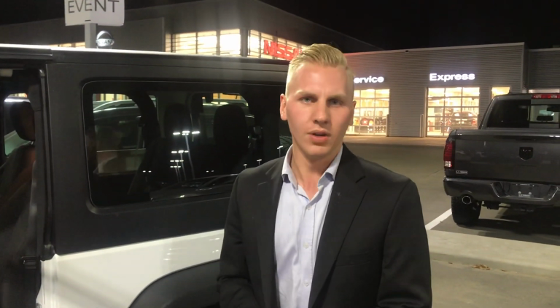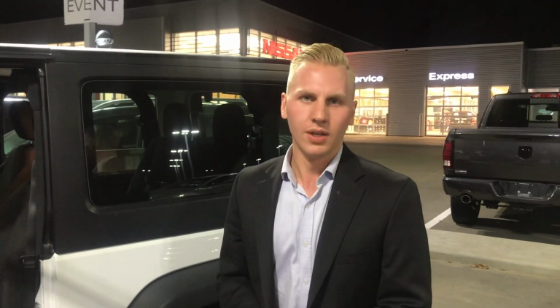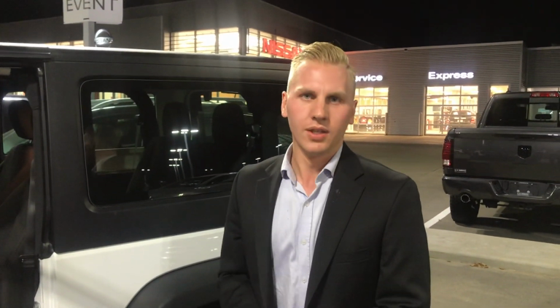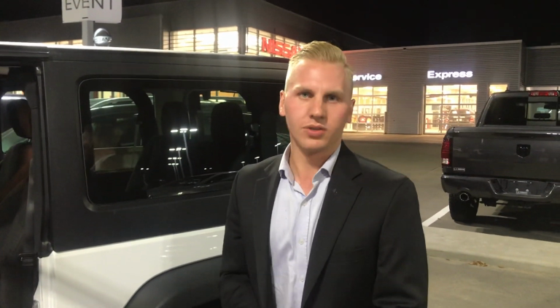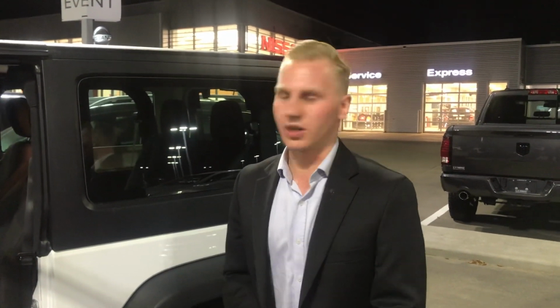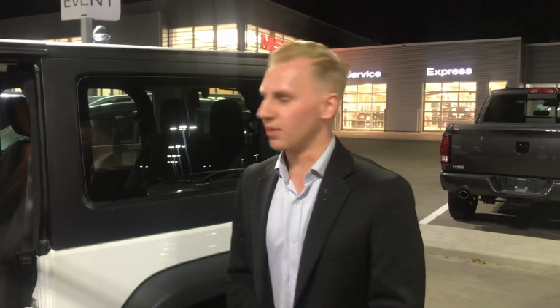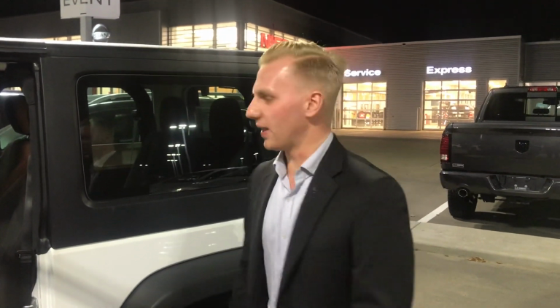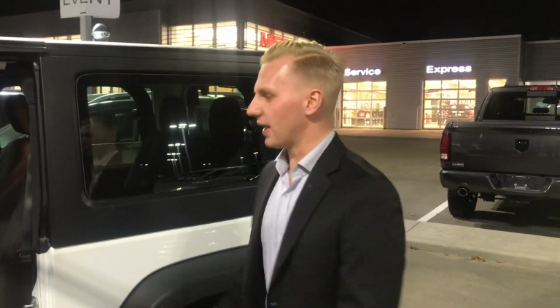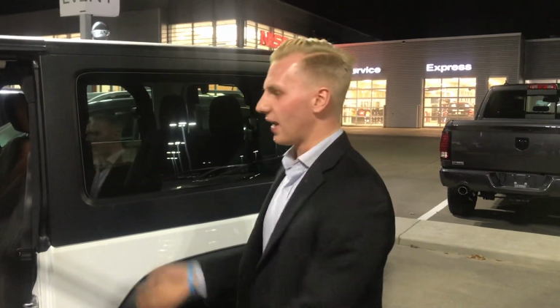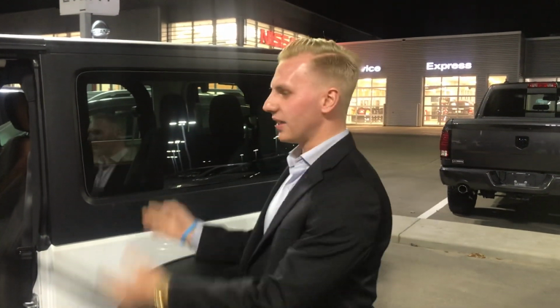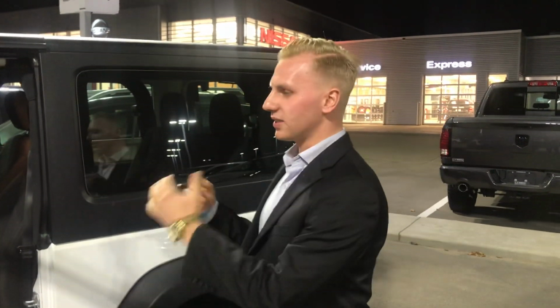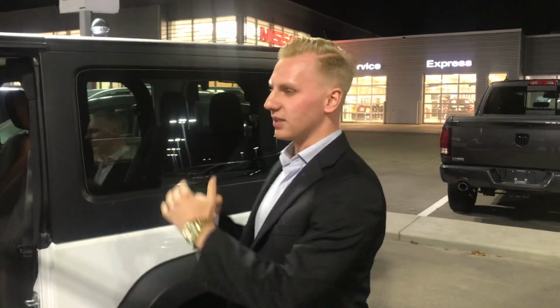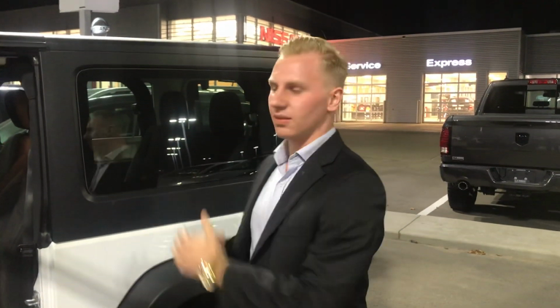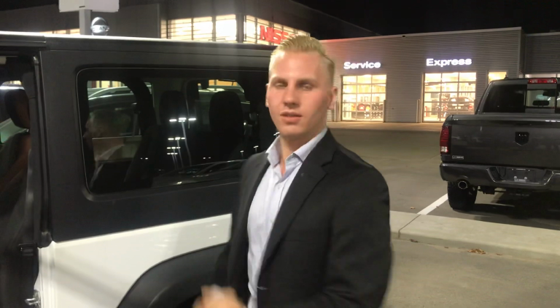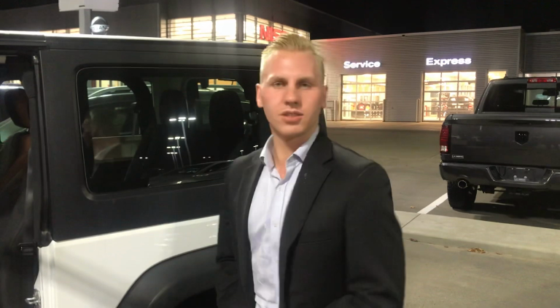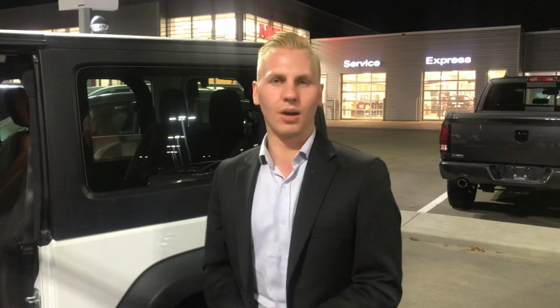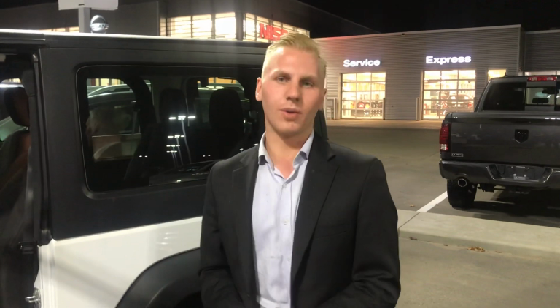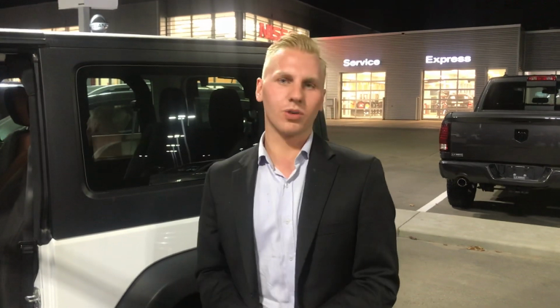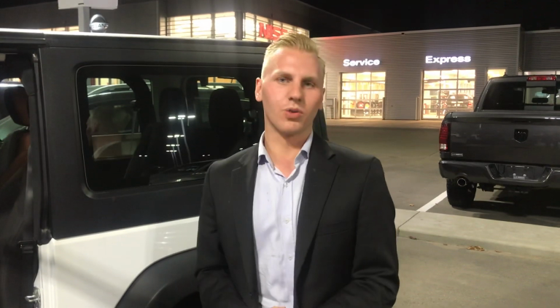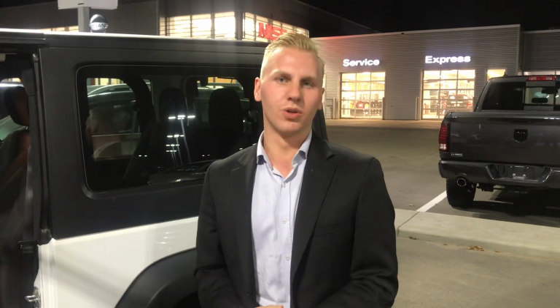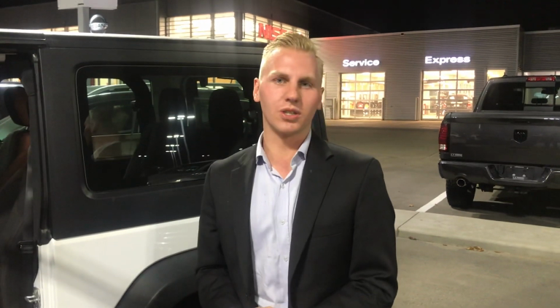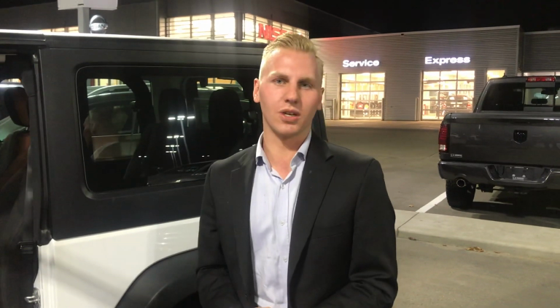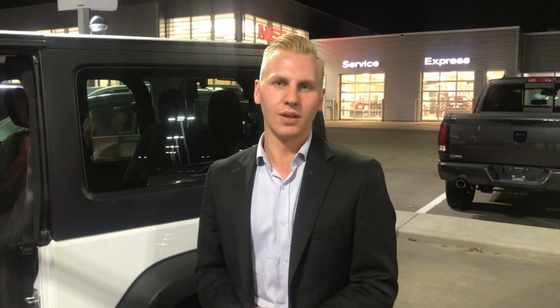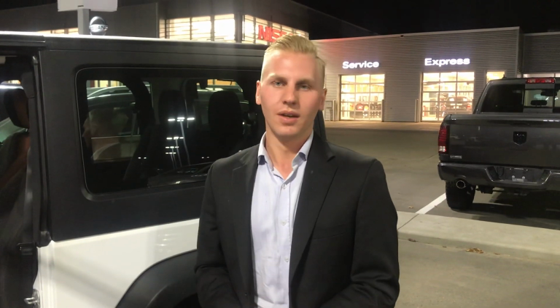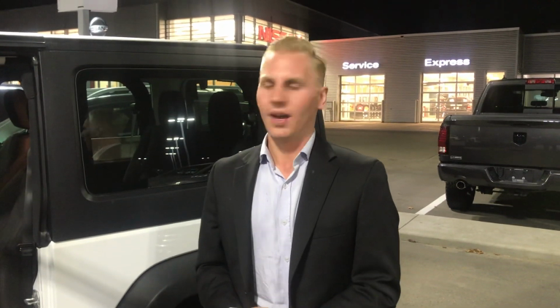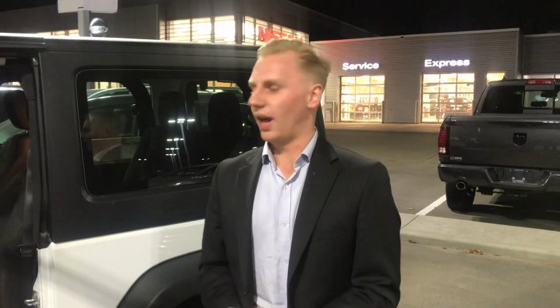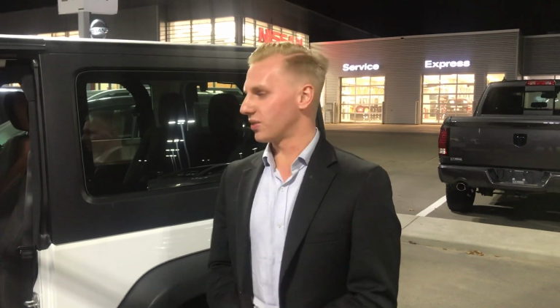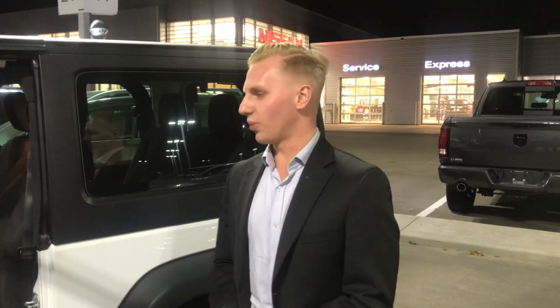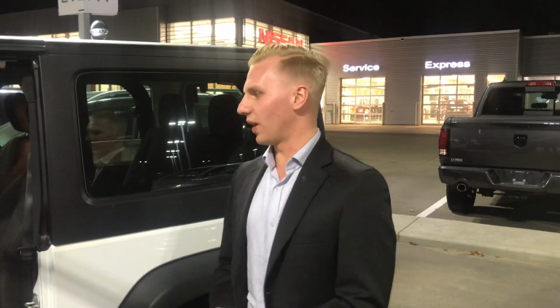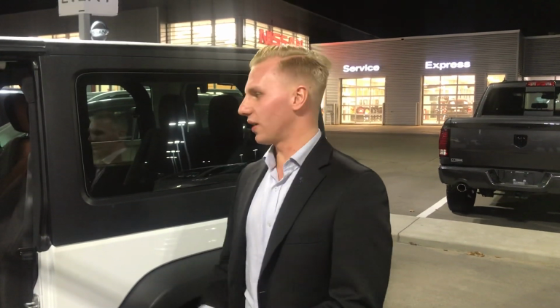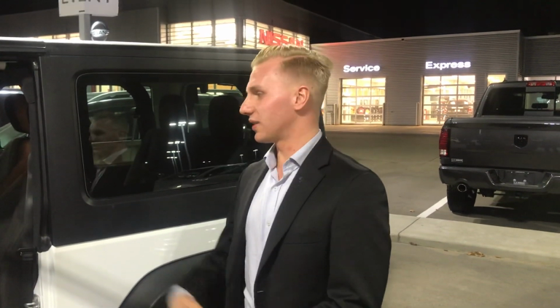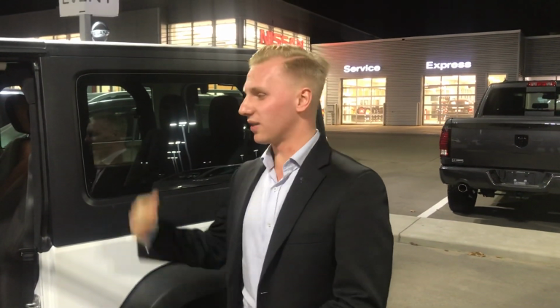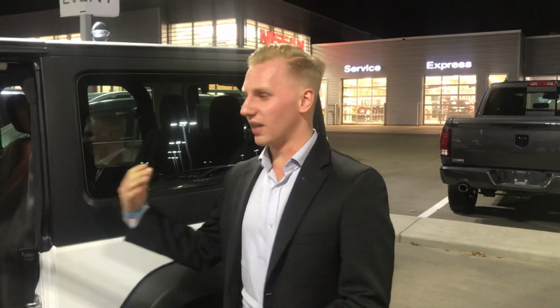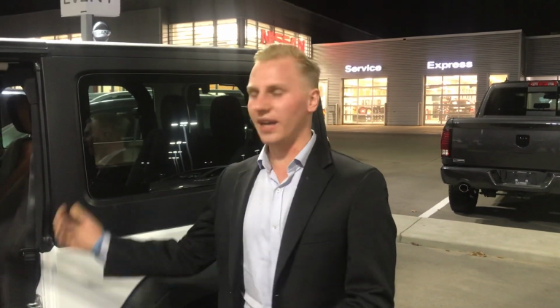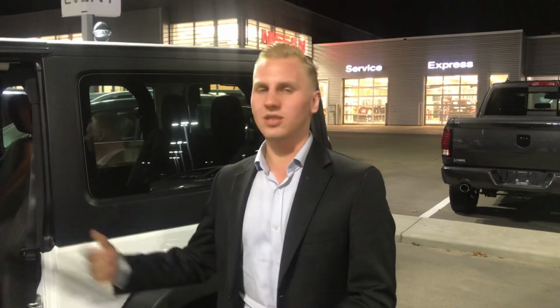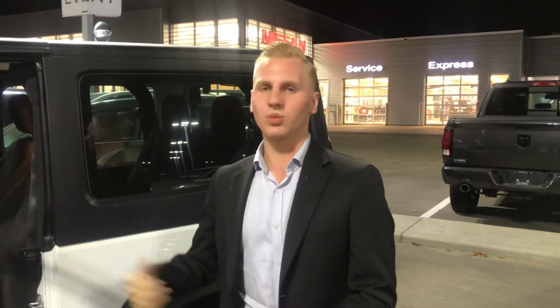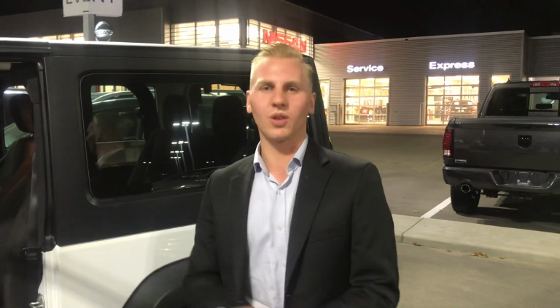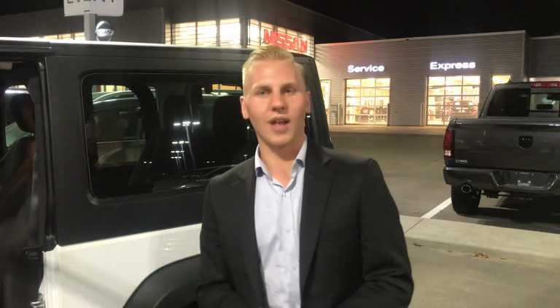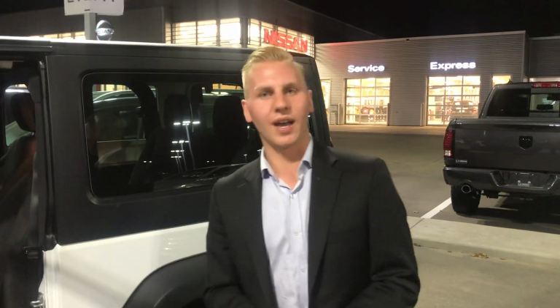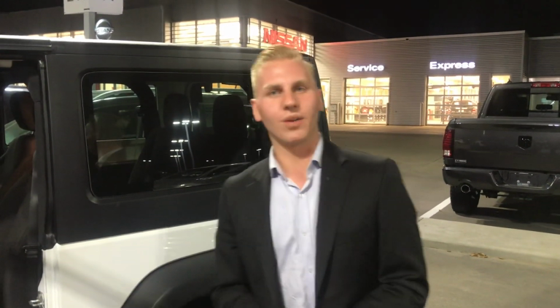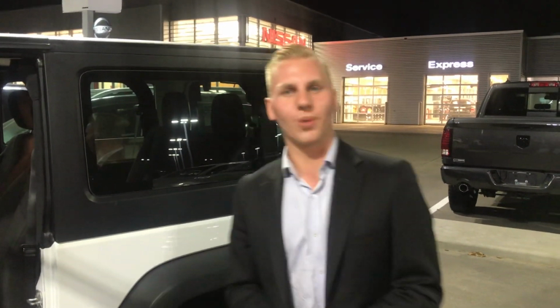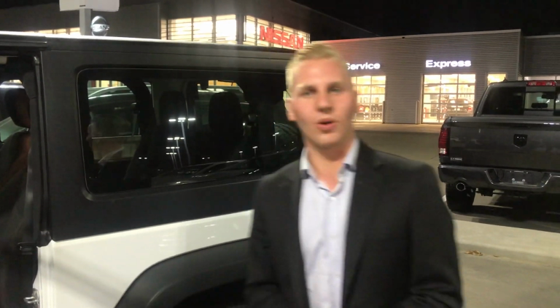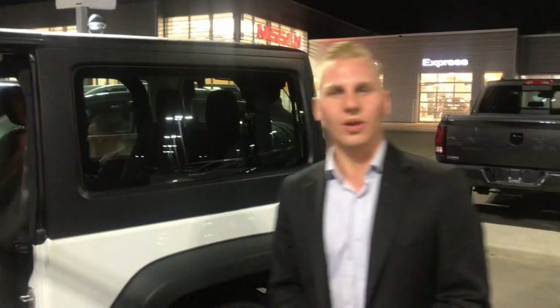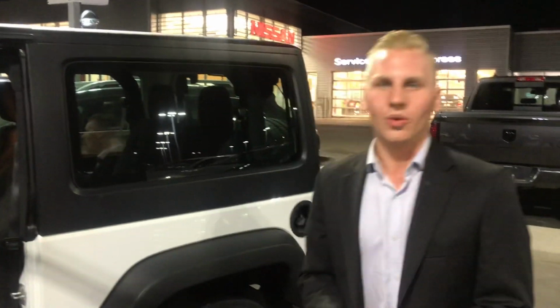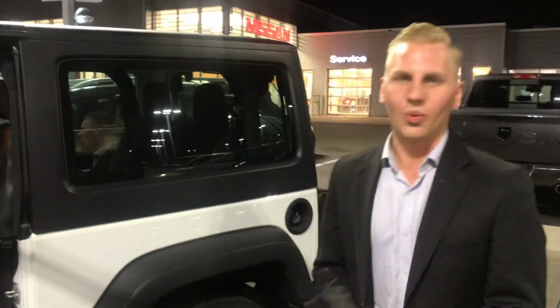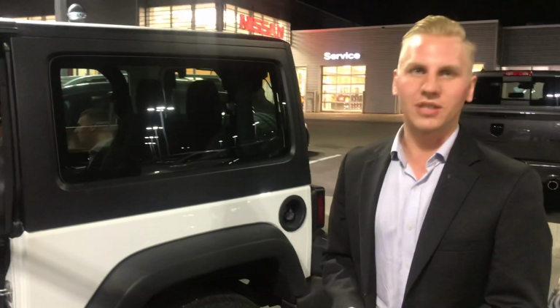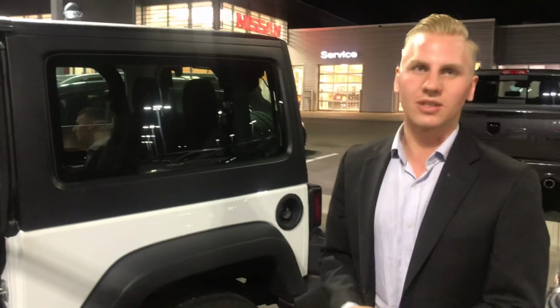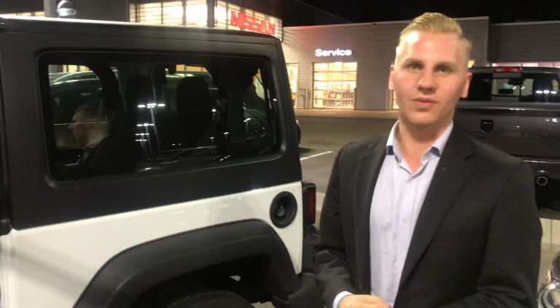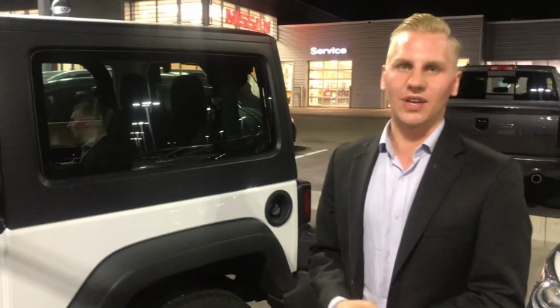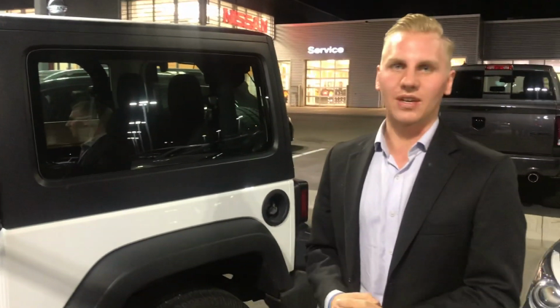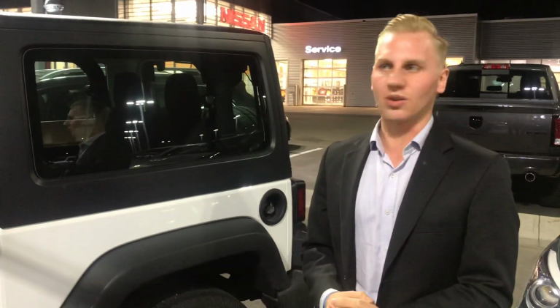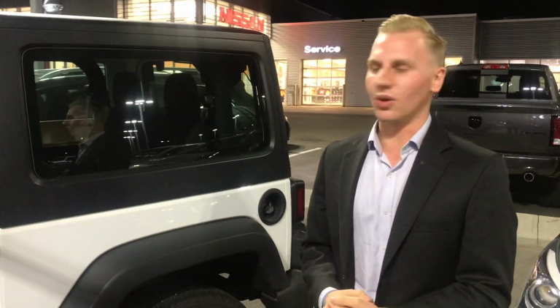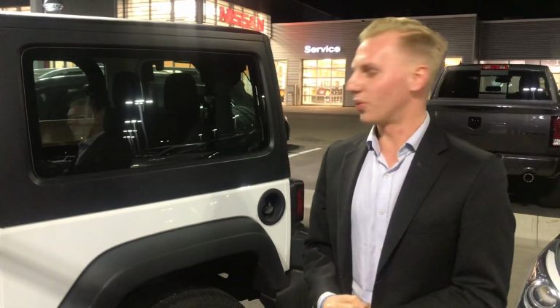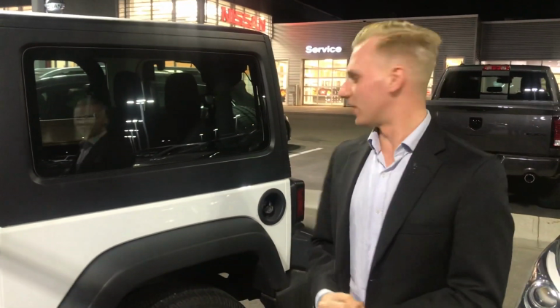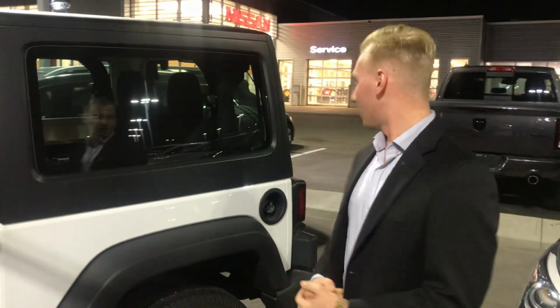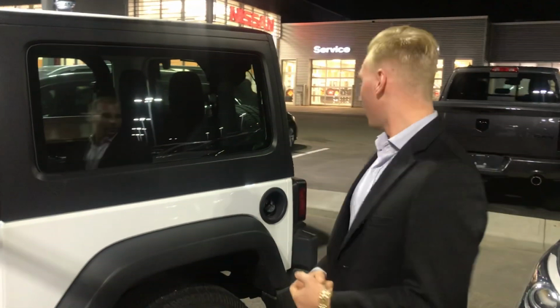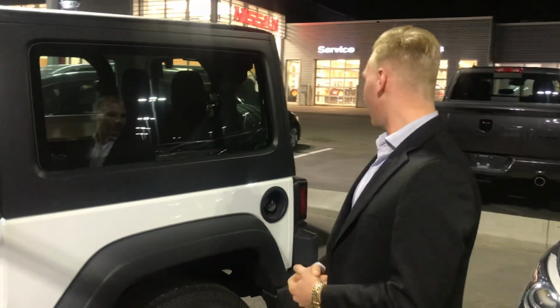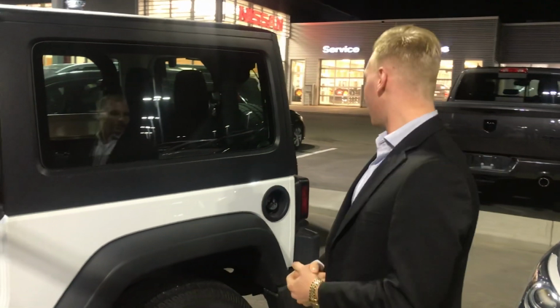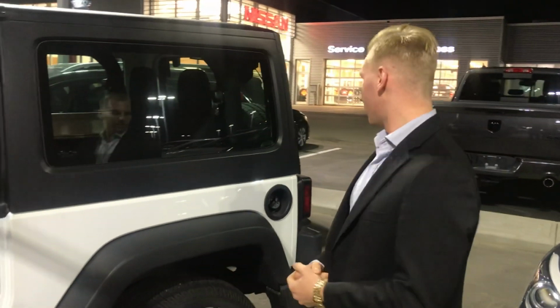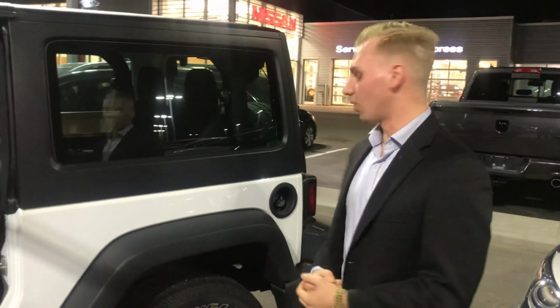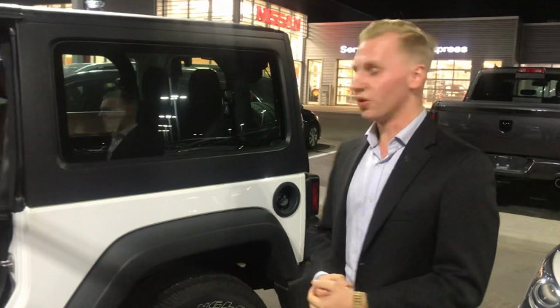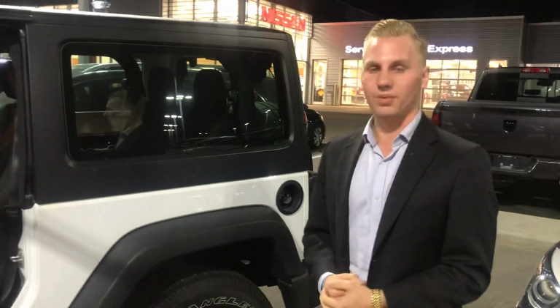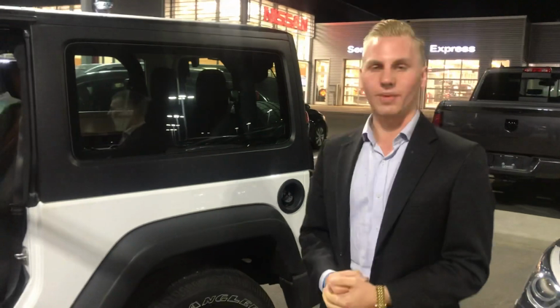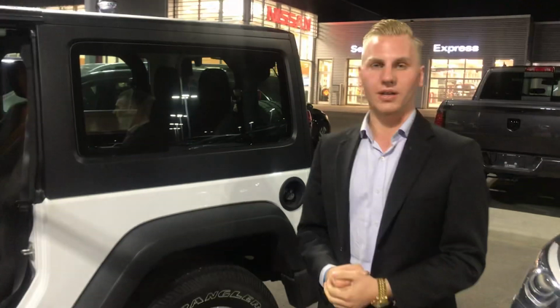The nice thing is it's a Jeep, so you can pop off the doors, pop off the roof — whatever you like. So it can be a nice summer cruiser as well as a reliable winter vehicle in the colder months.